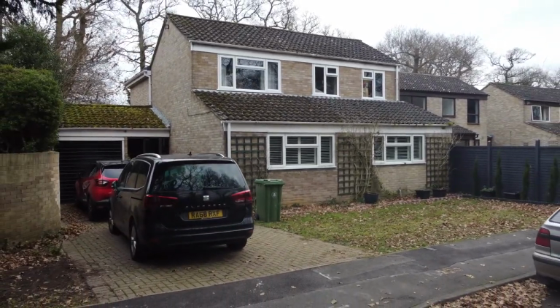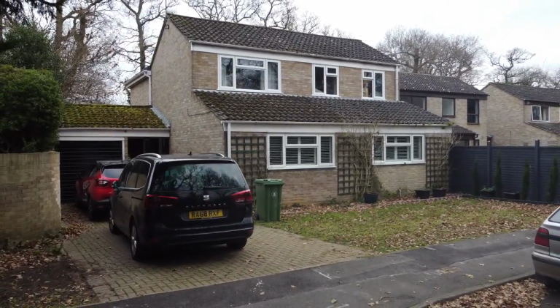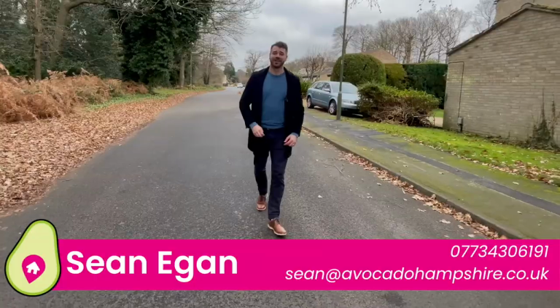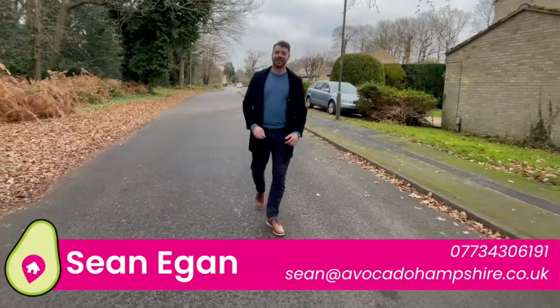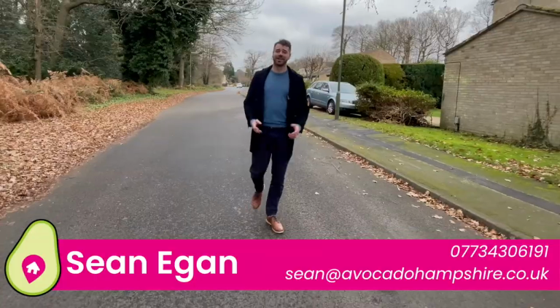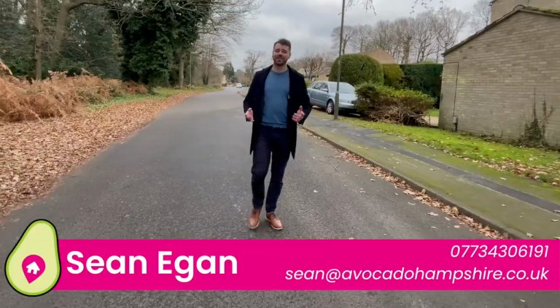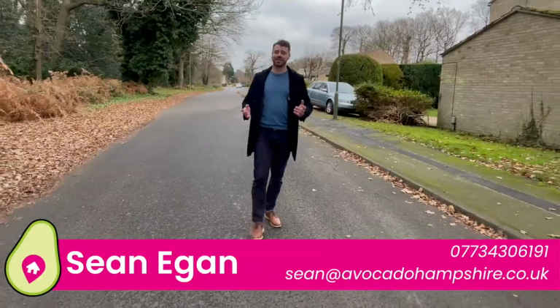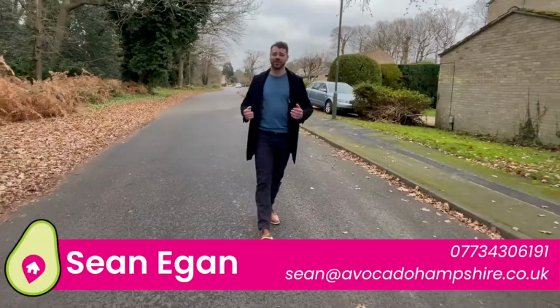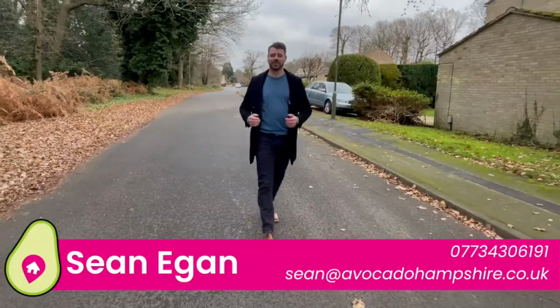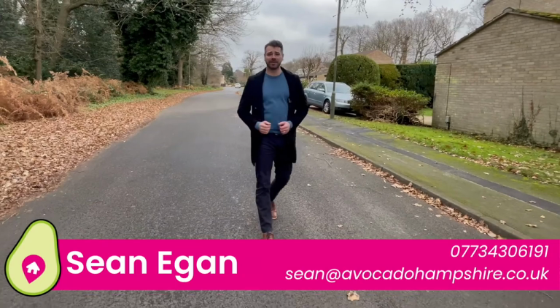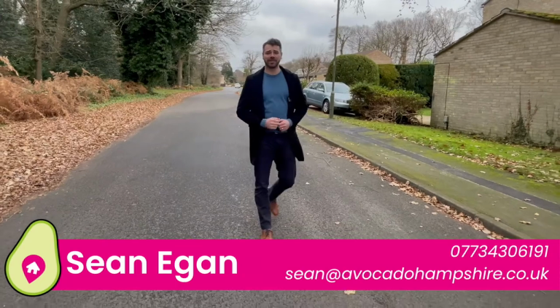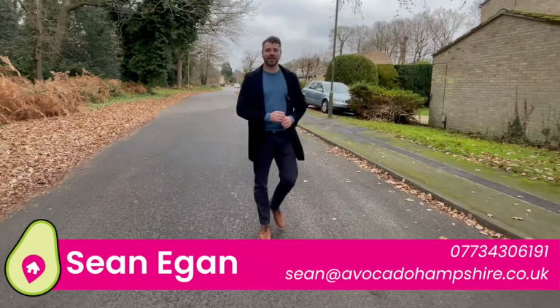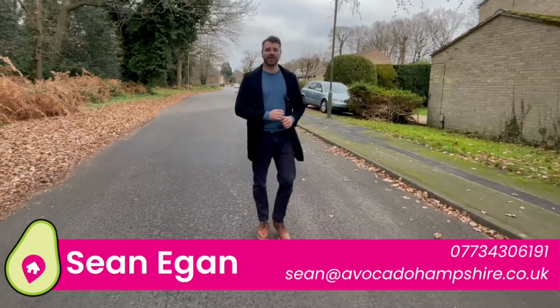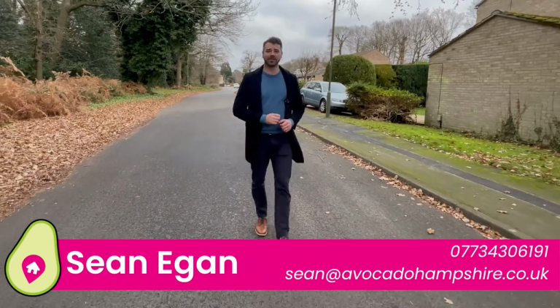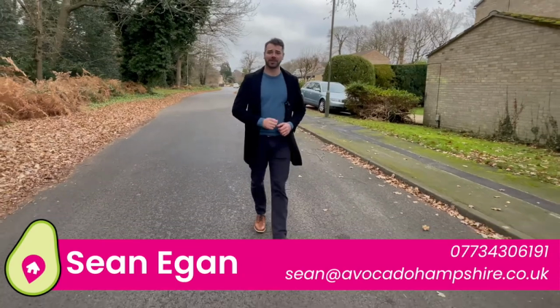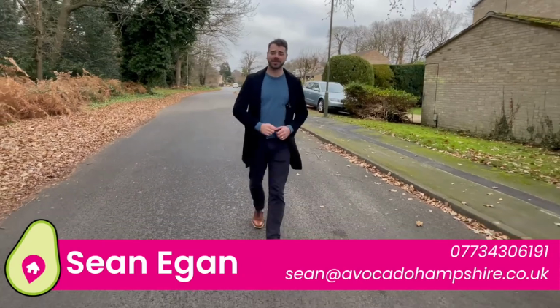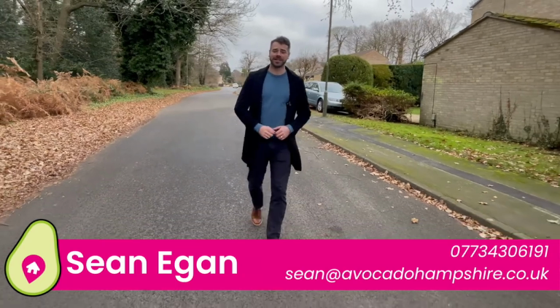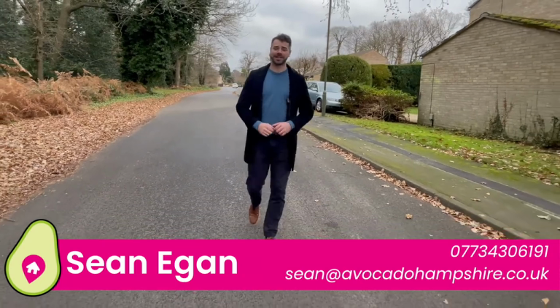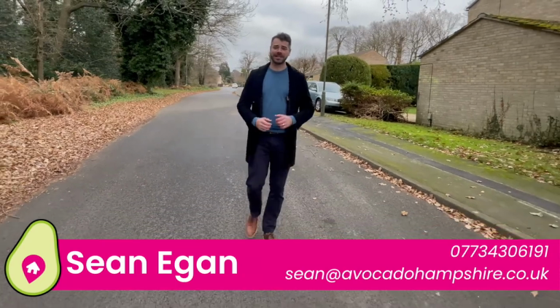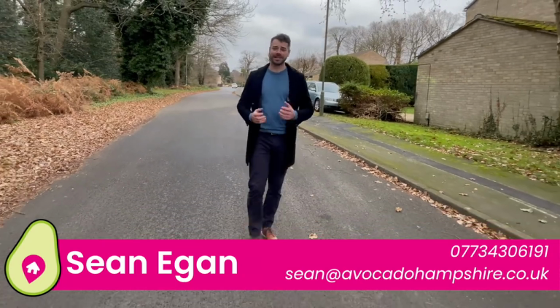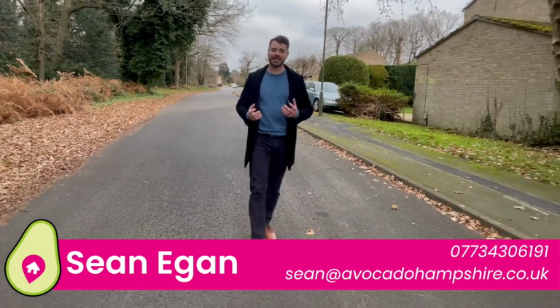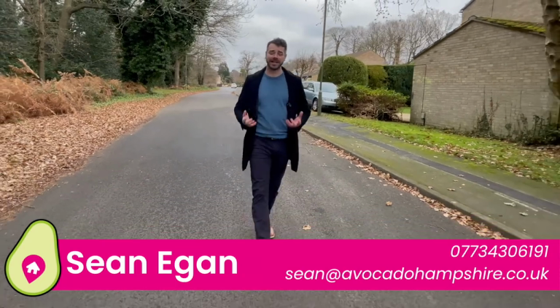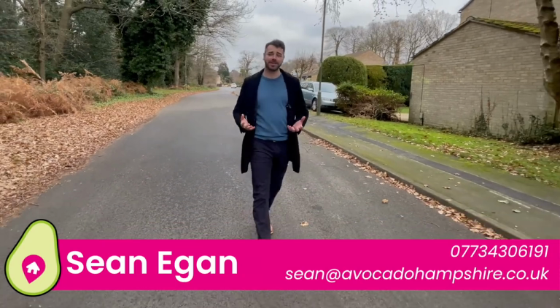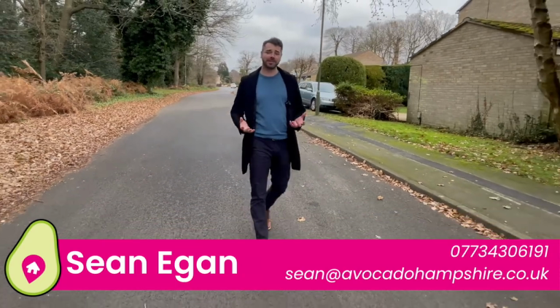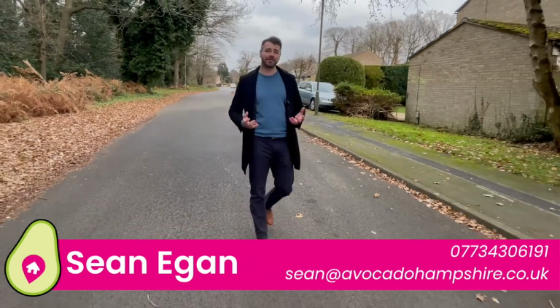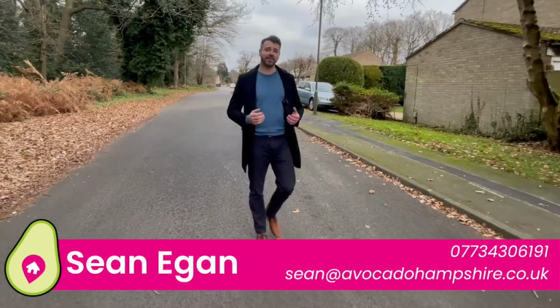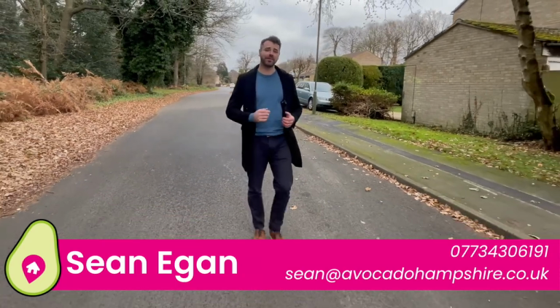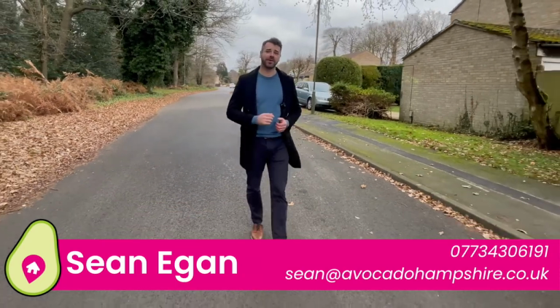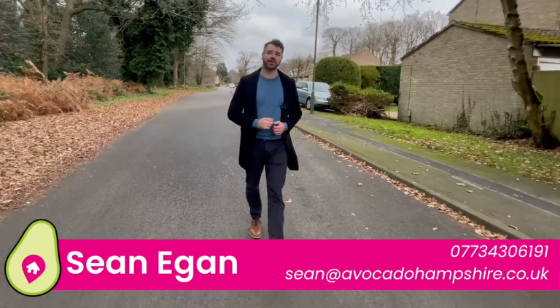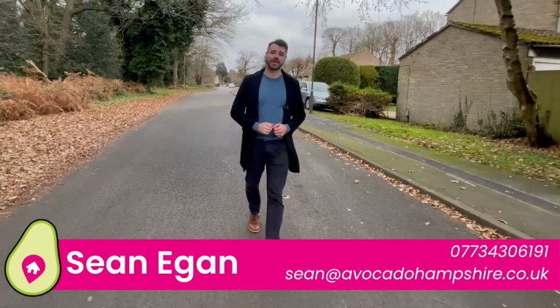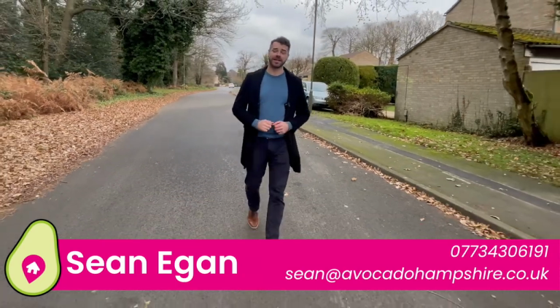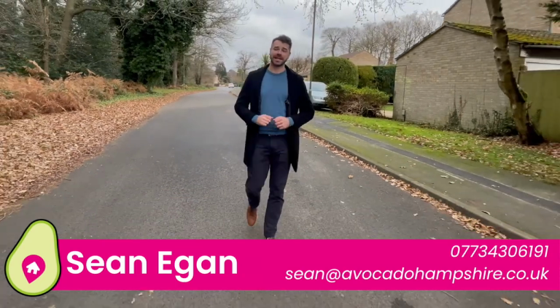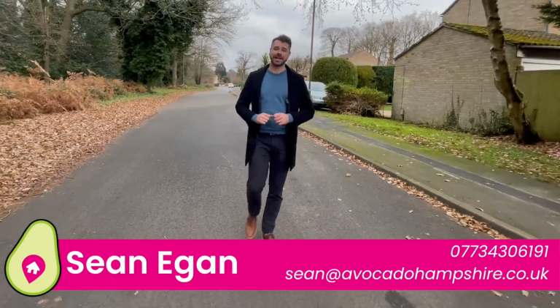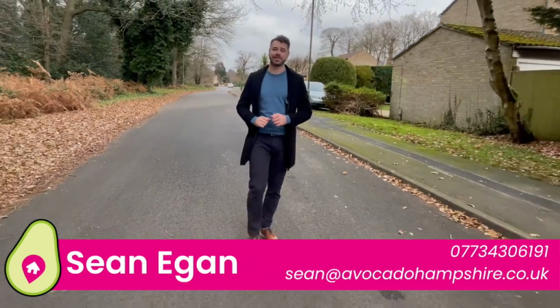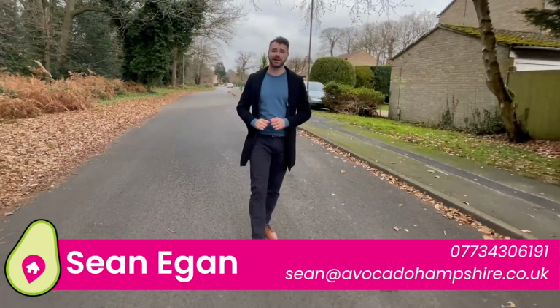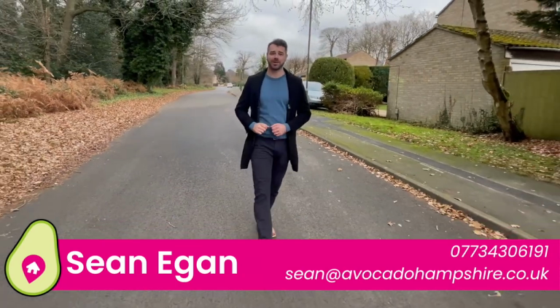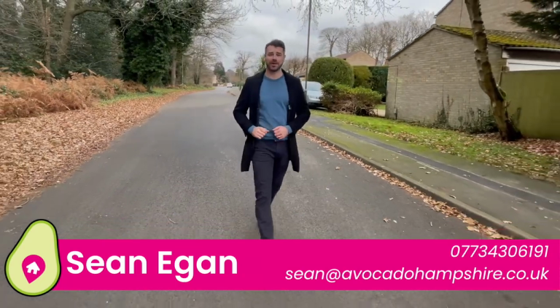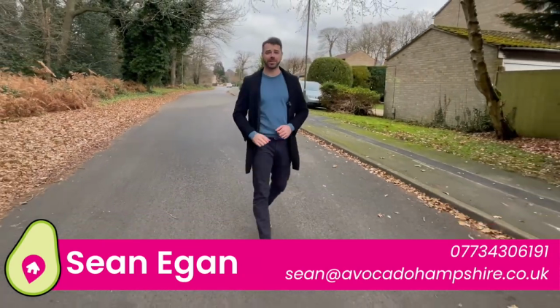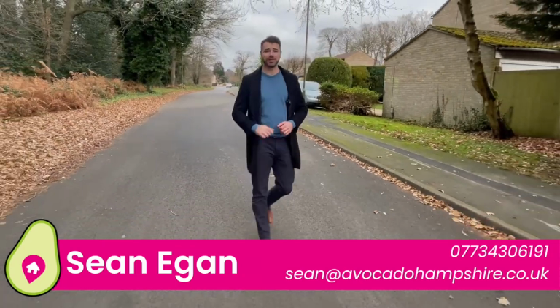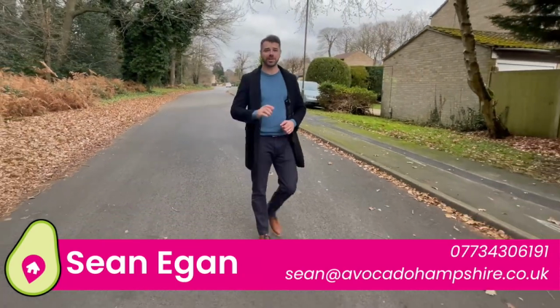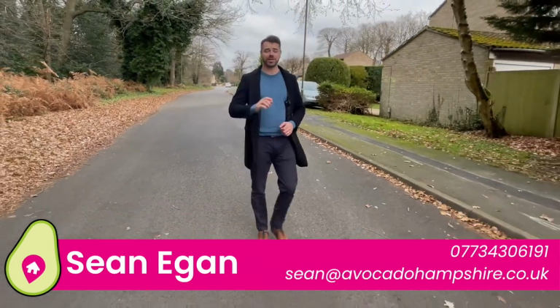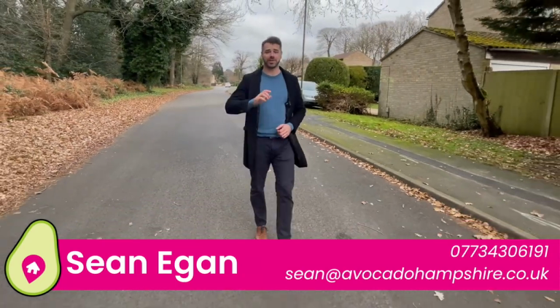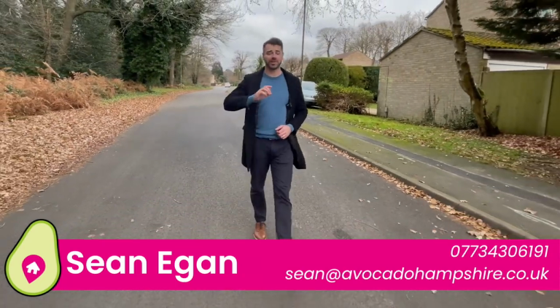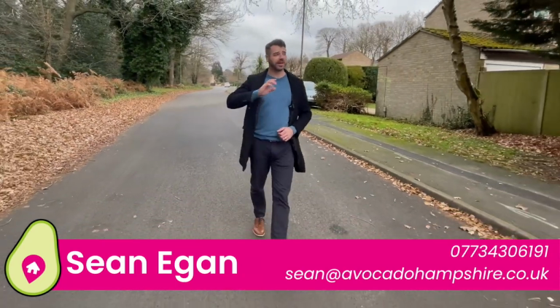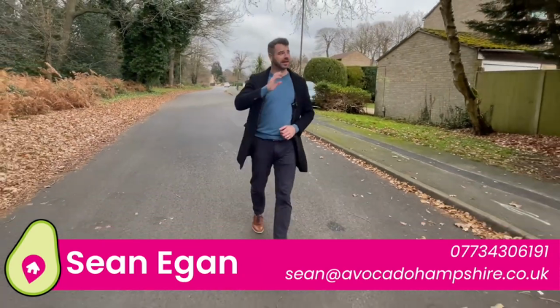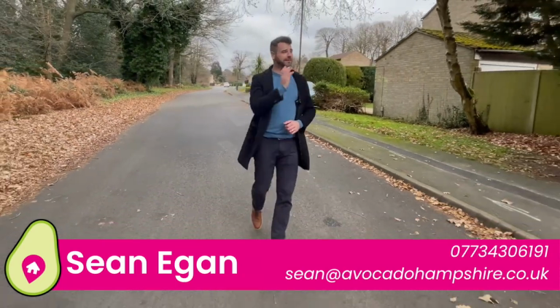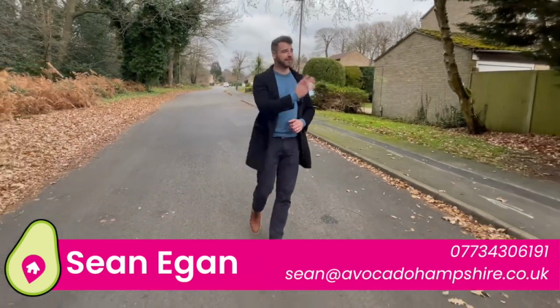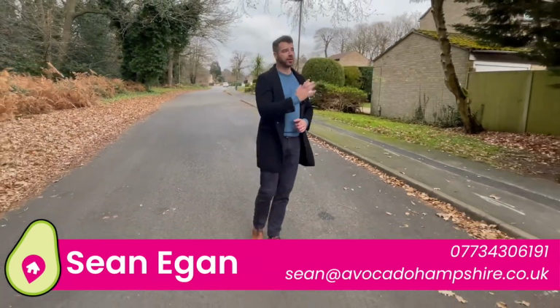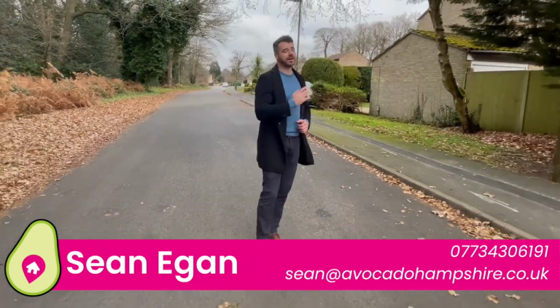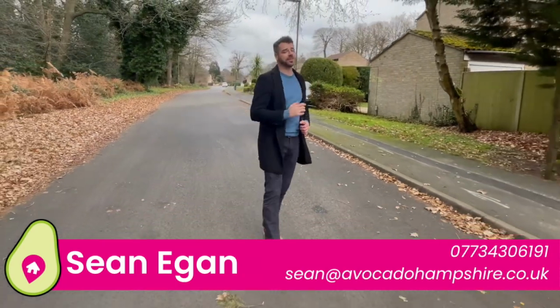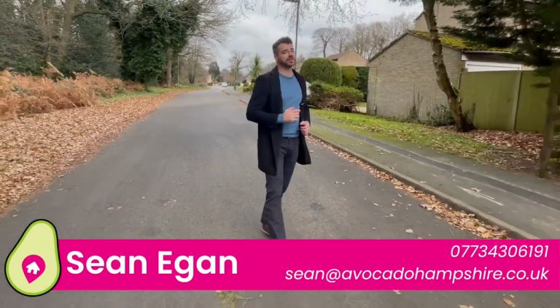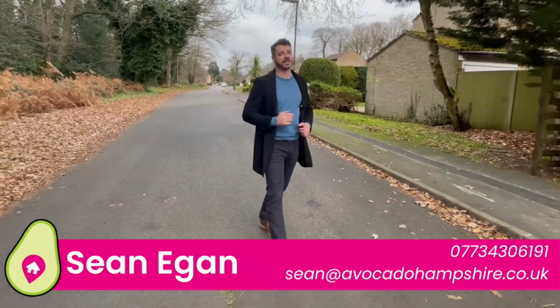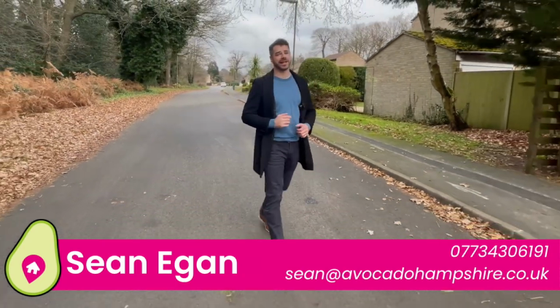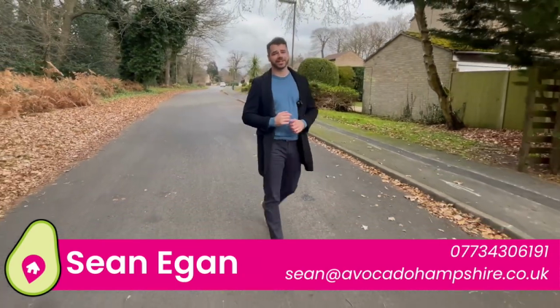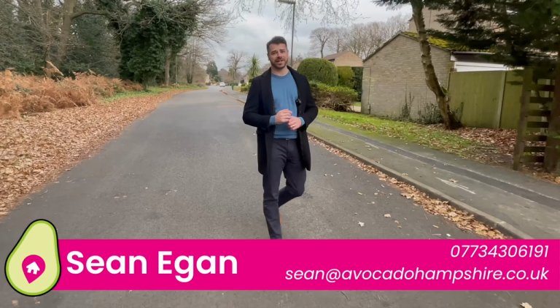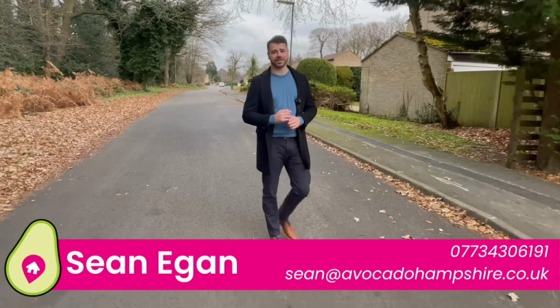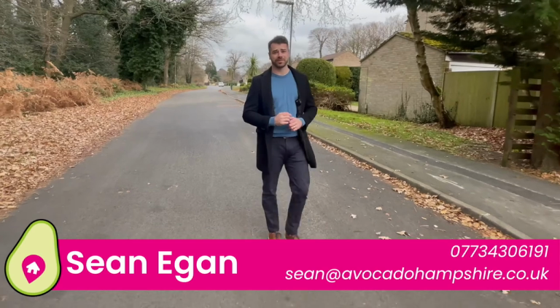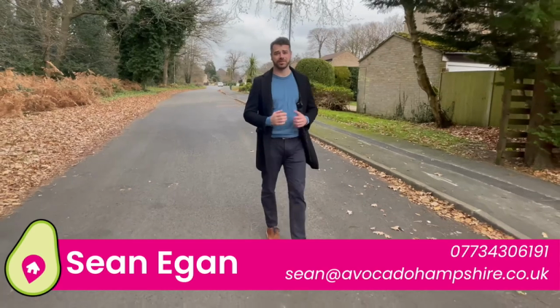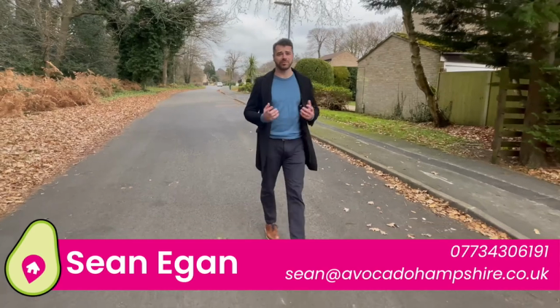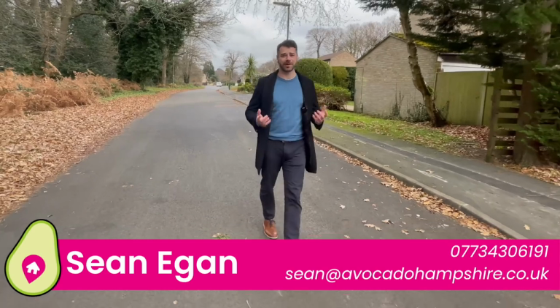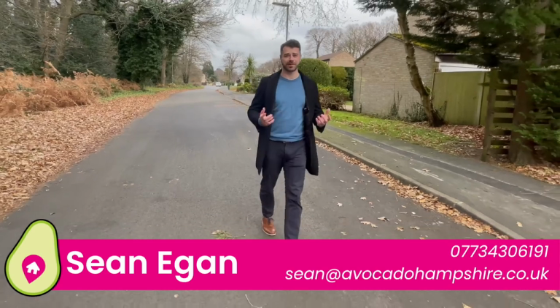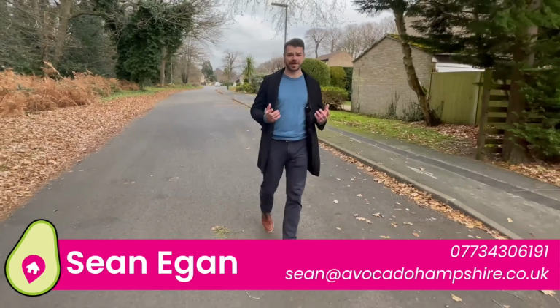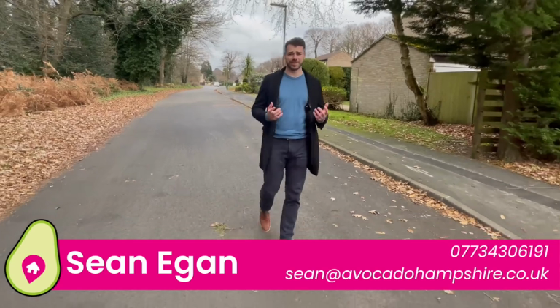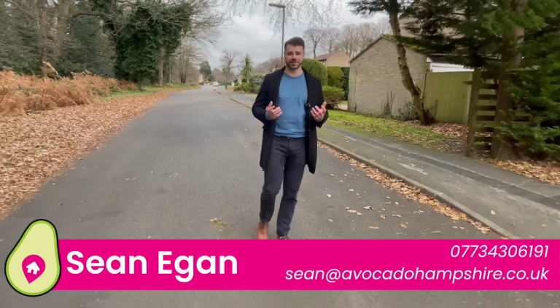Hi guys, it's Sean from Avocado Property. Today I'm in Verran Road in Tamberley where I'm going to show you a four-bedroom detached house with great potential.